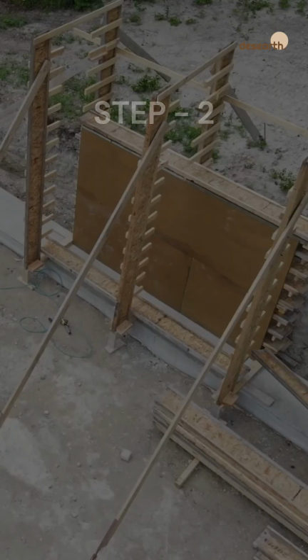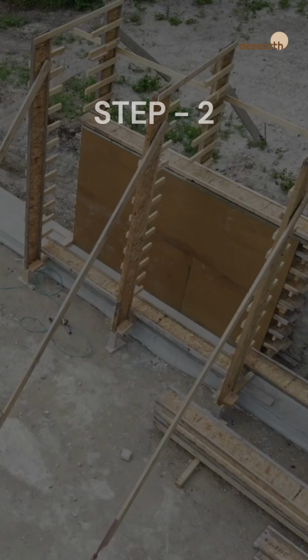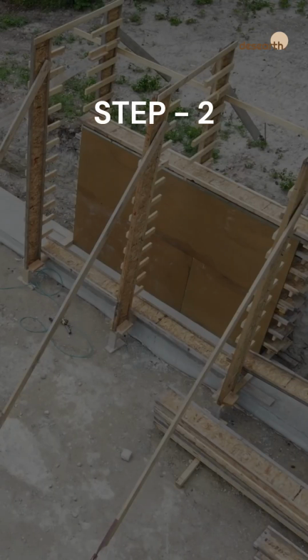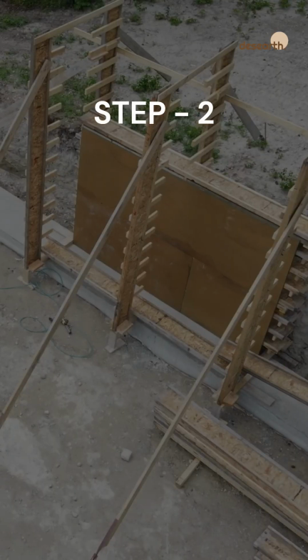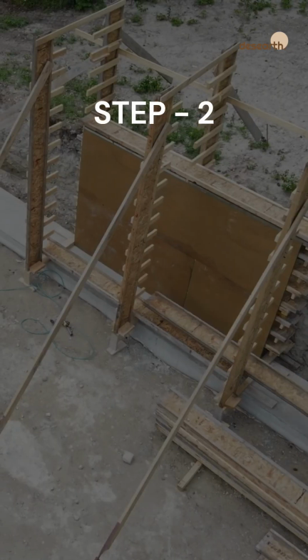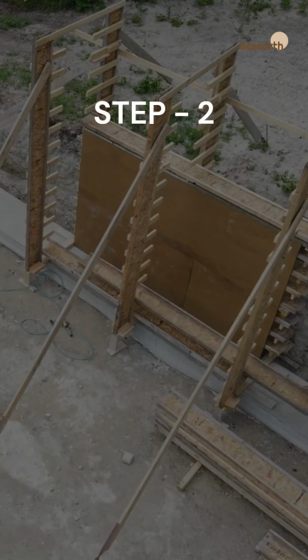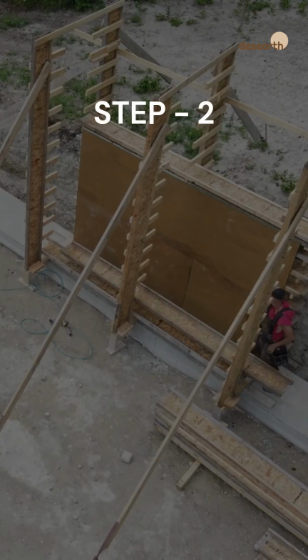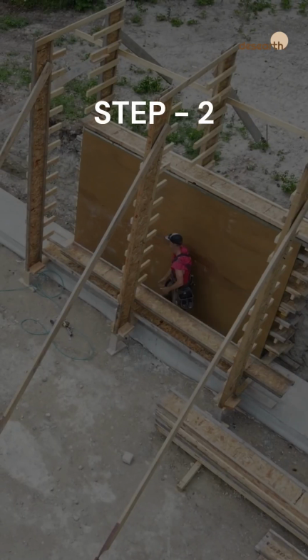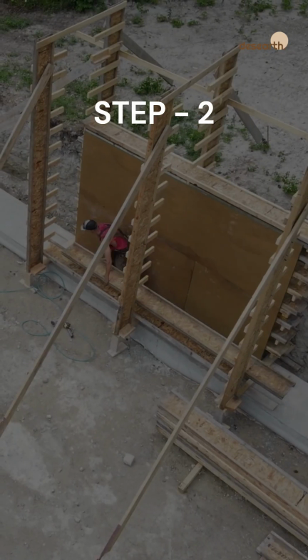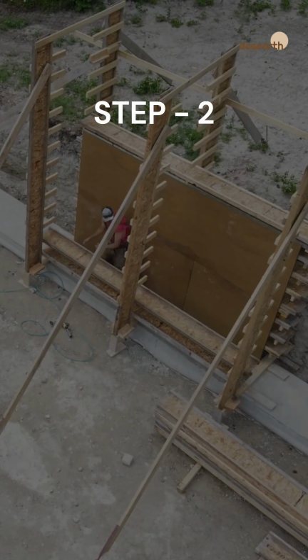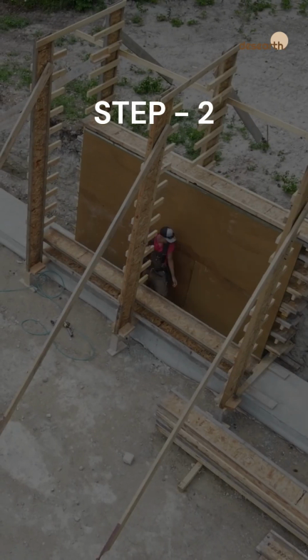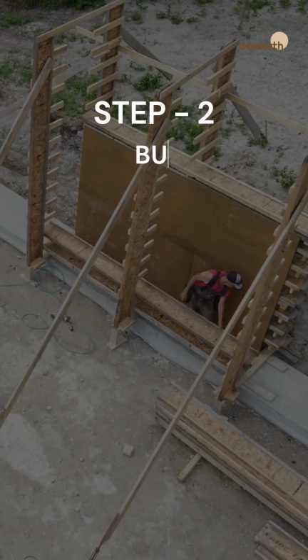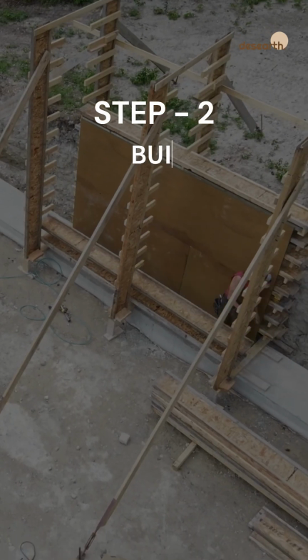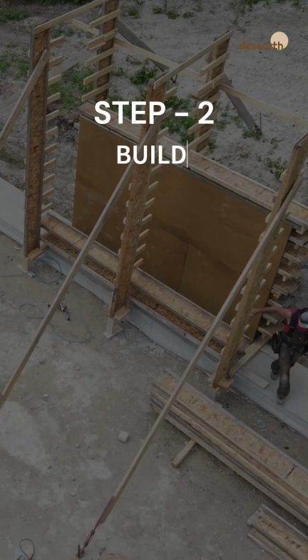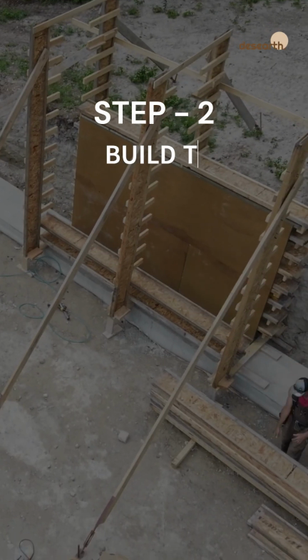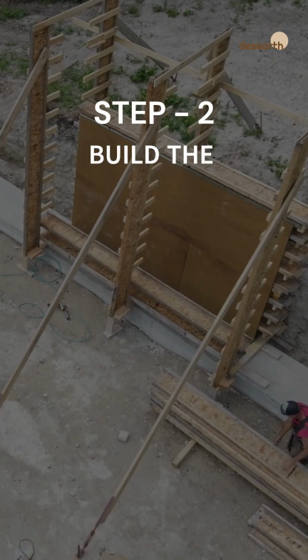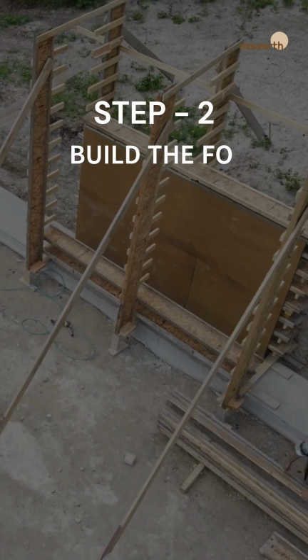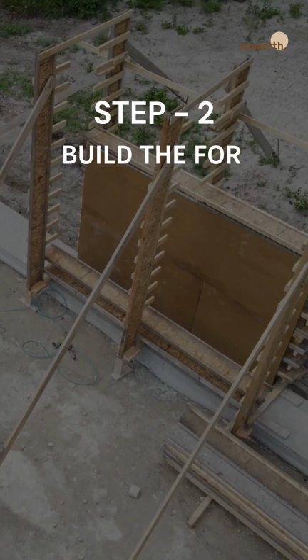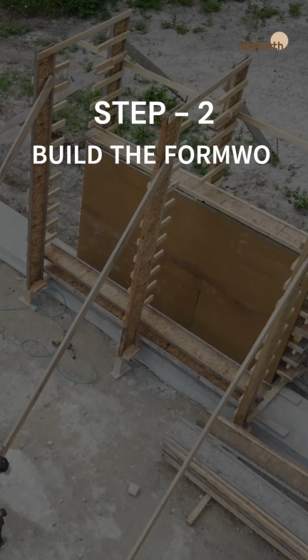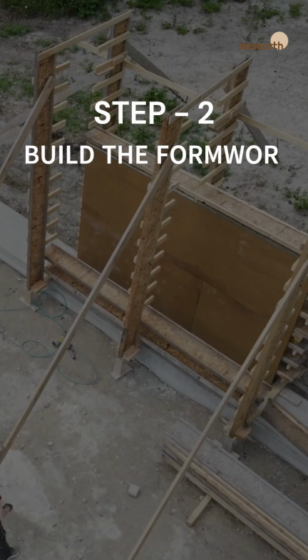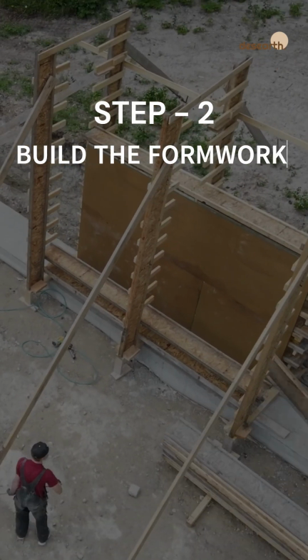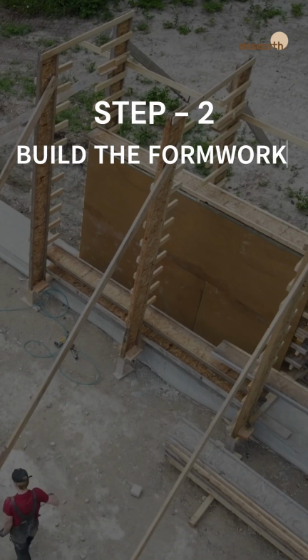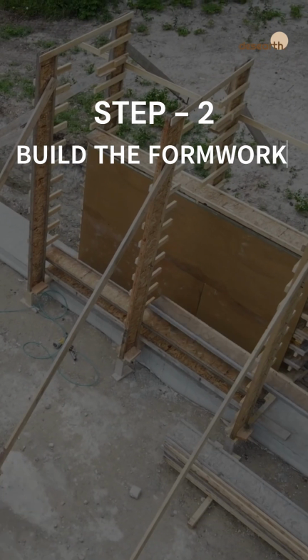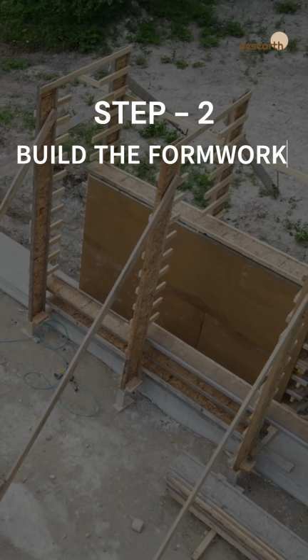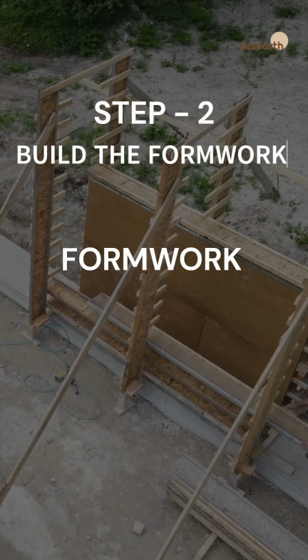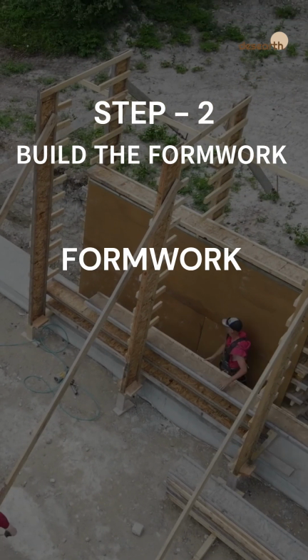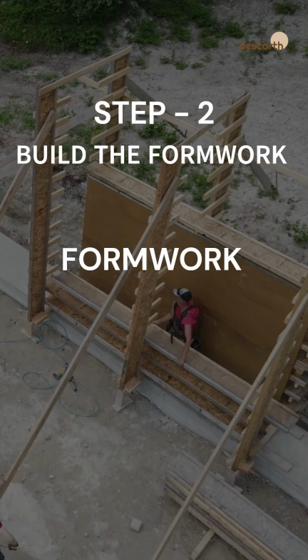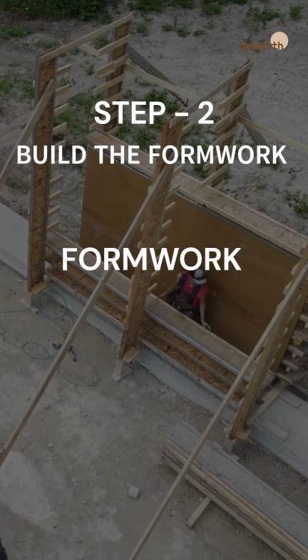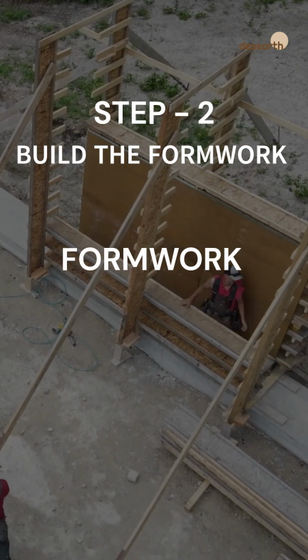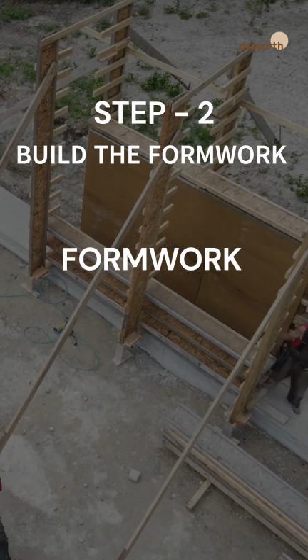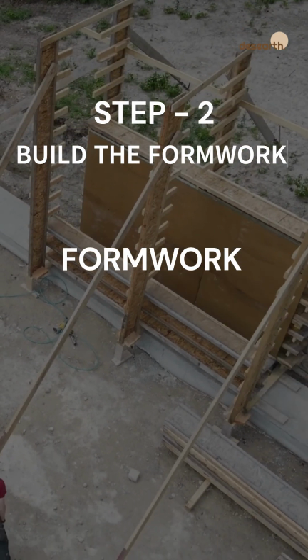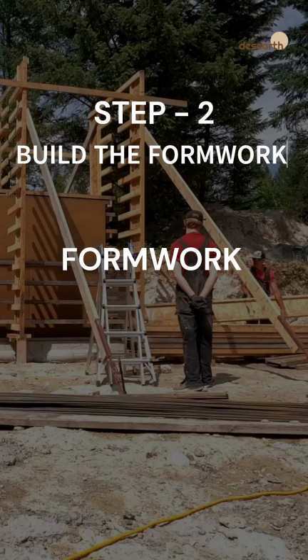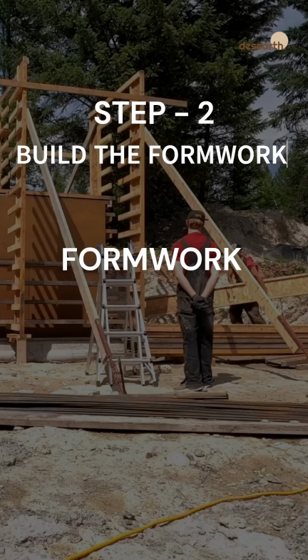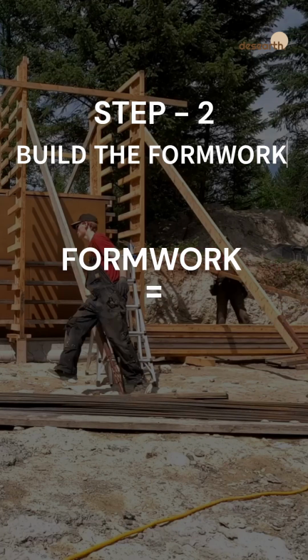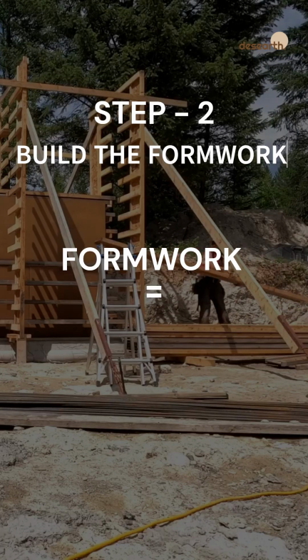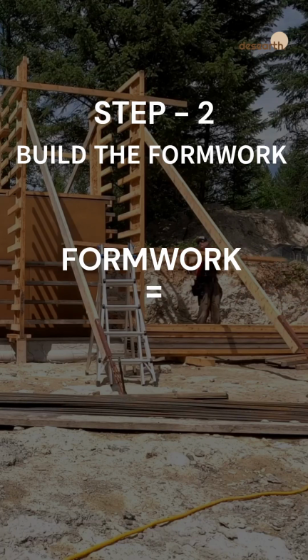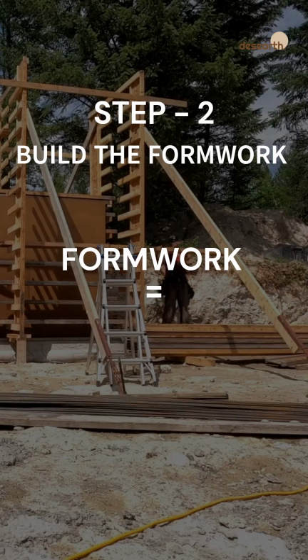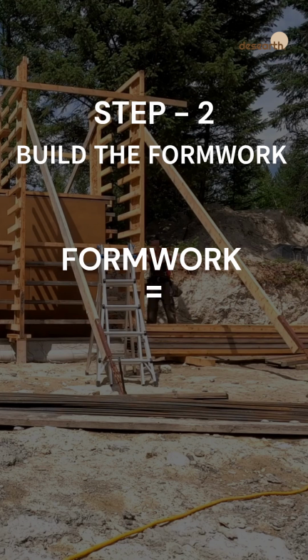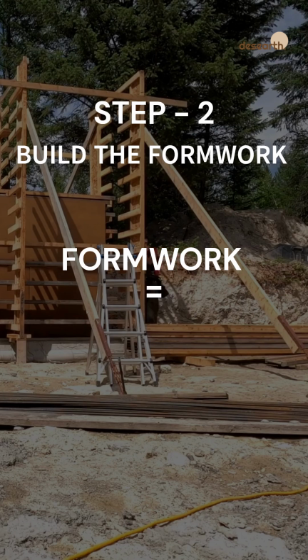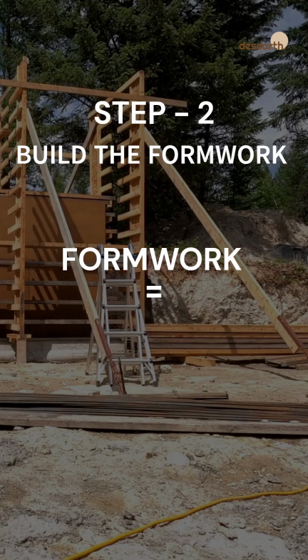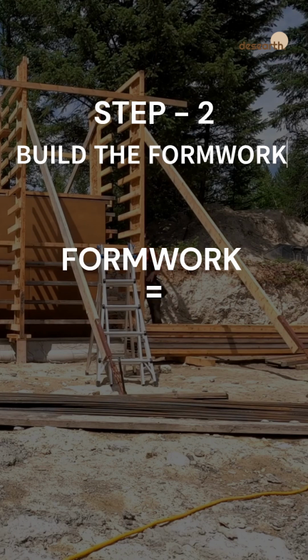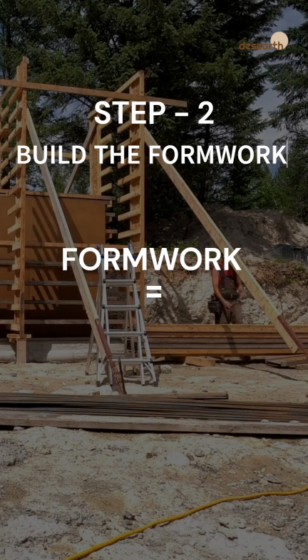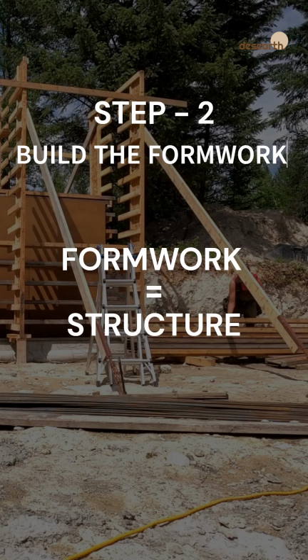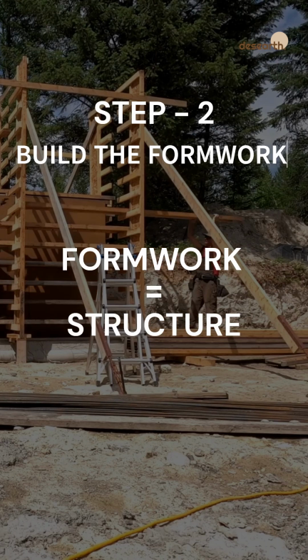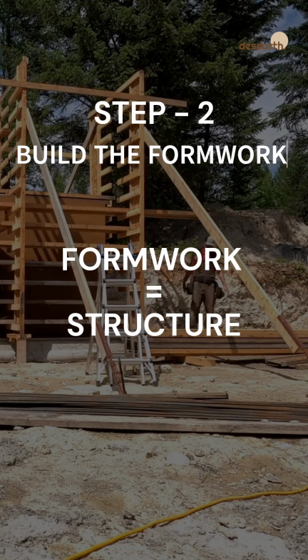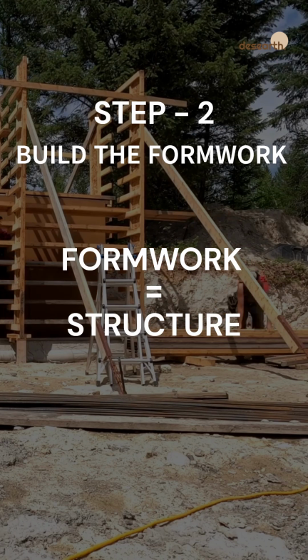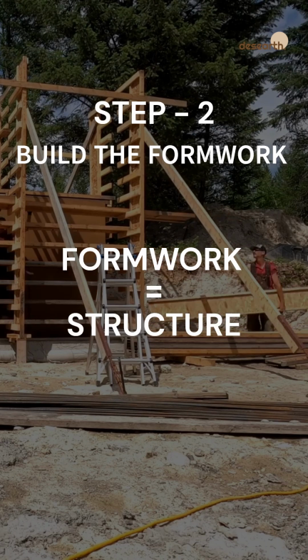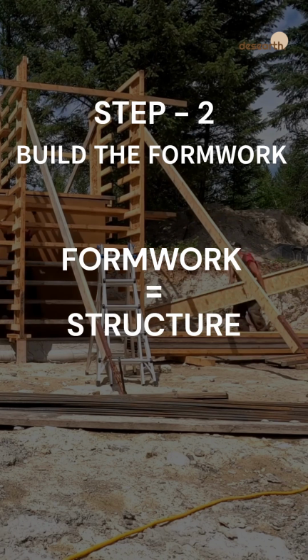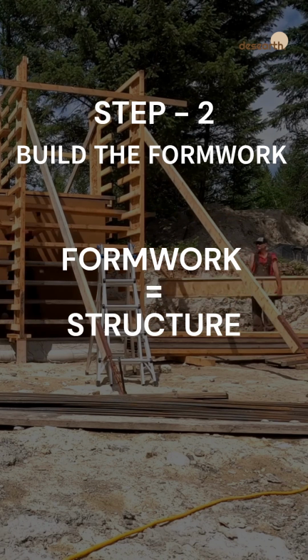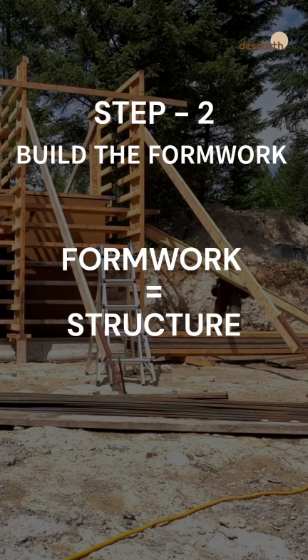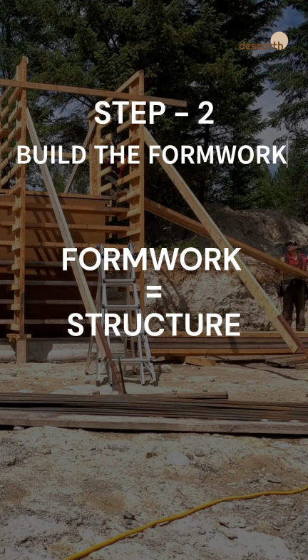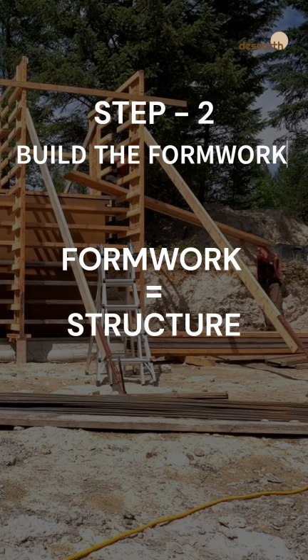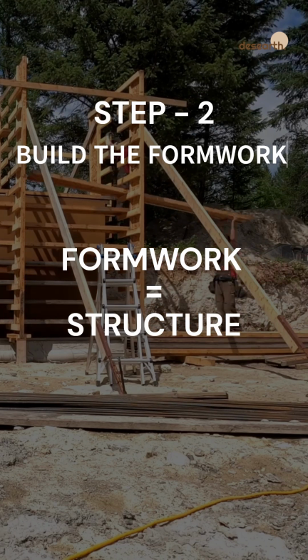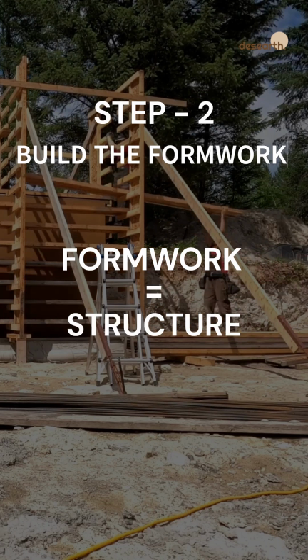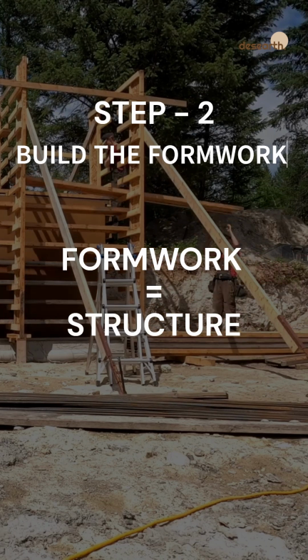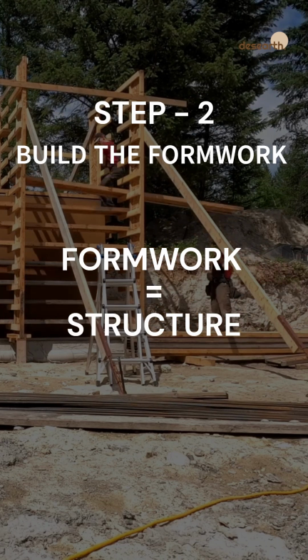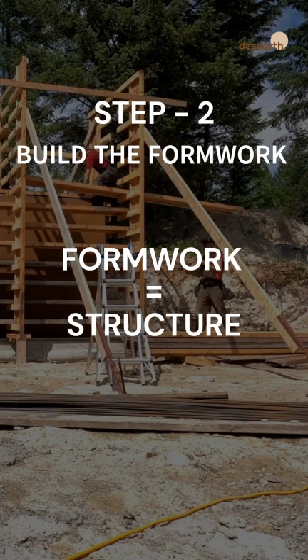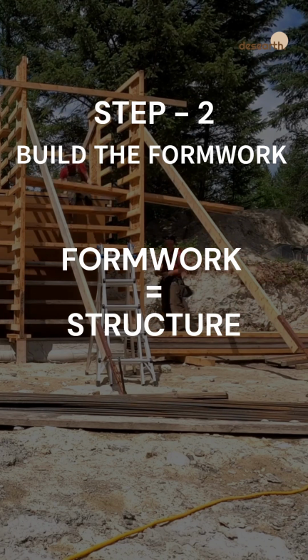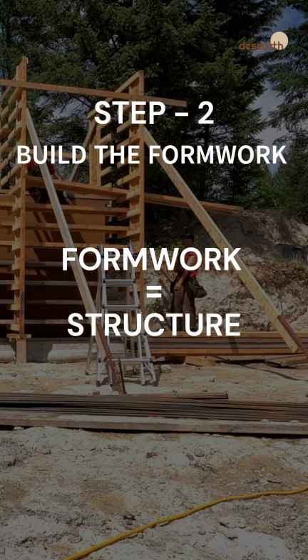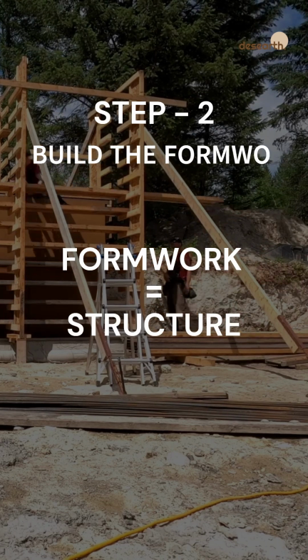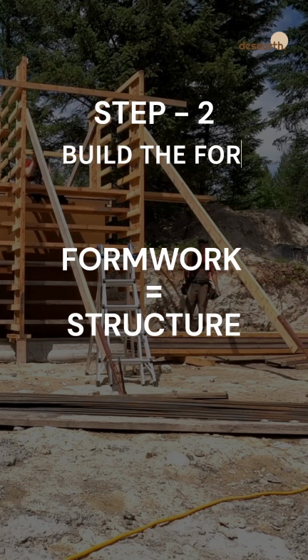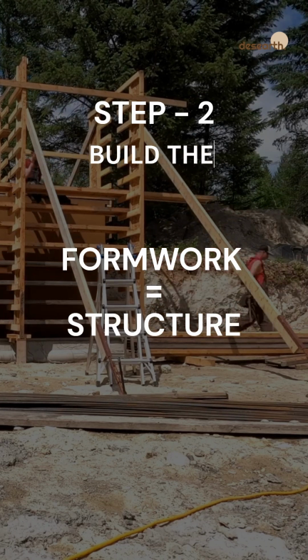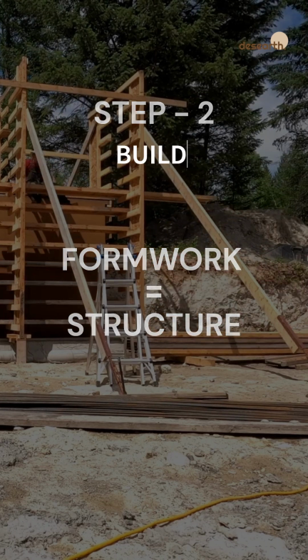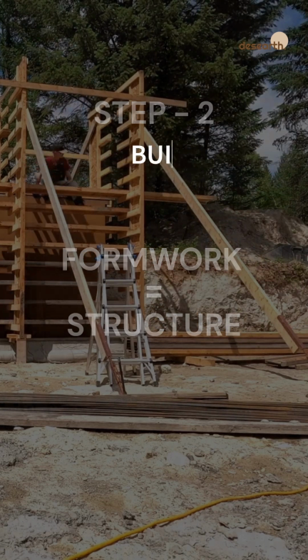Step 2: Build the formwork. This creates the mold that shapes and holds the wall as the soil is compacted.